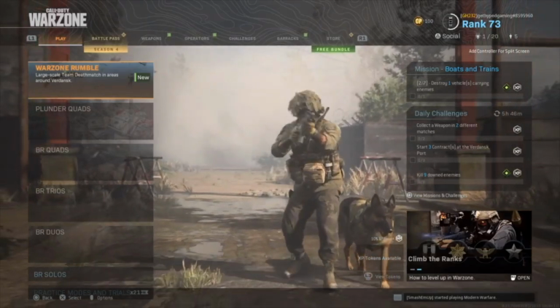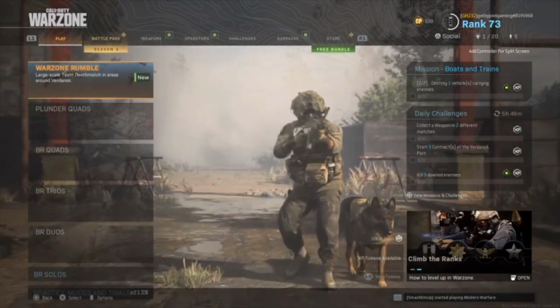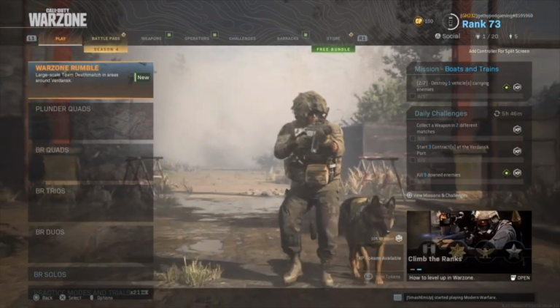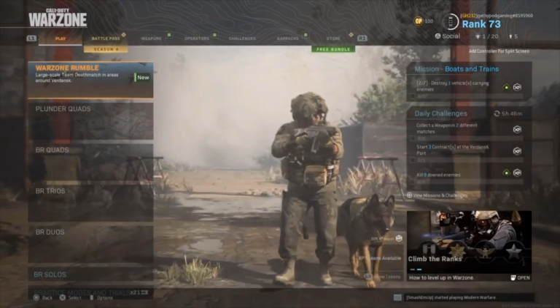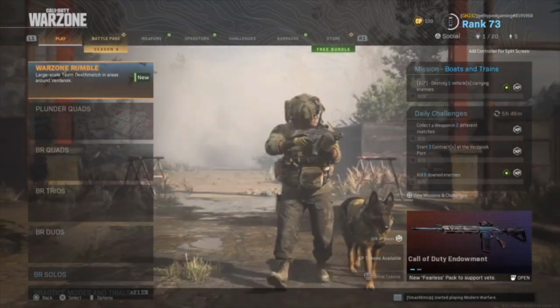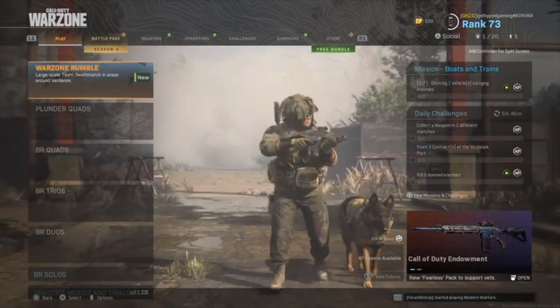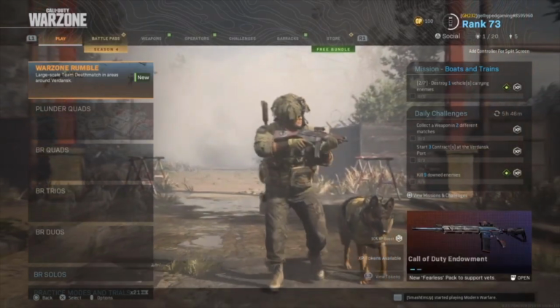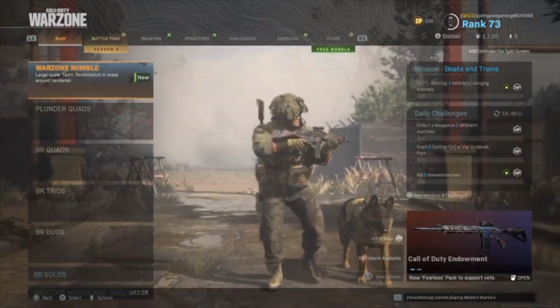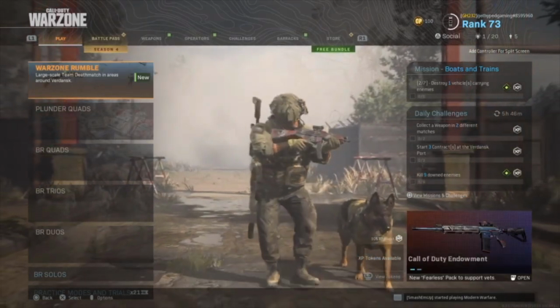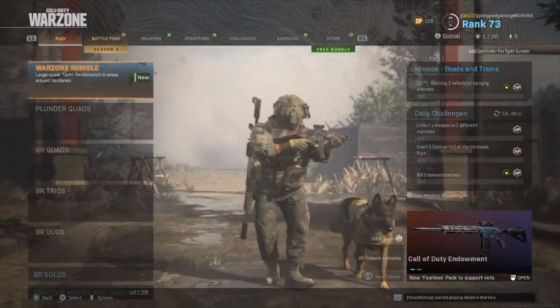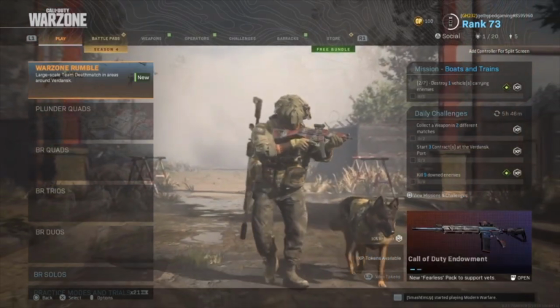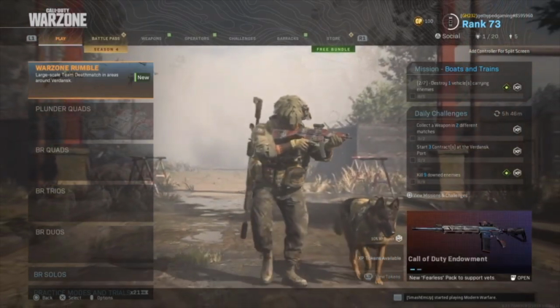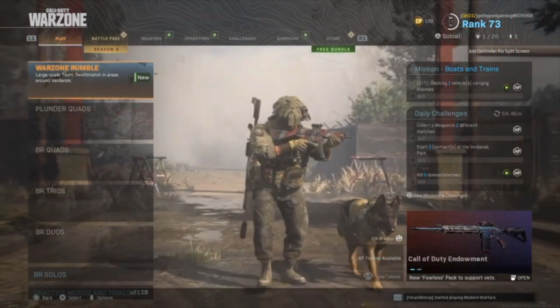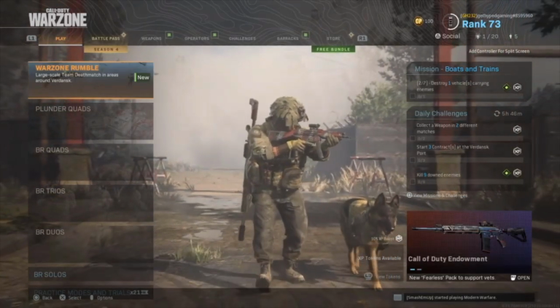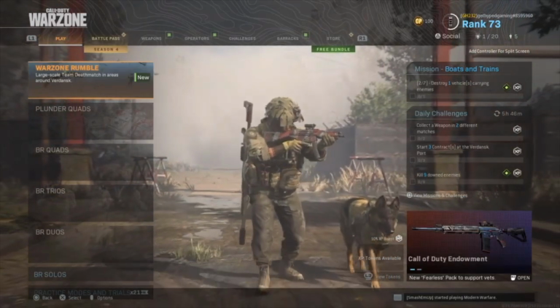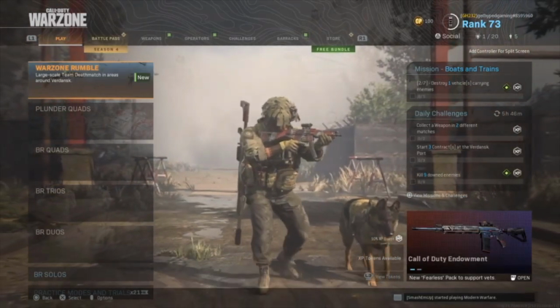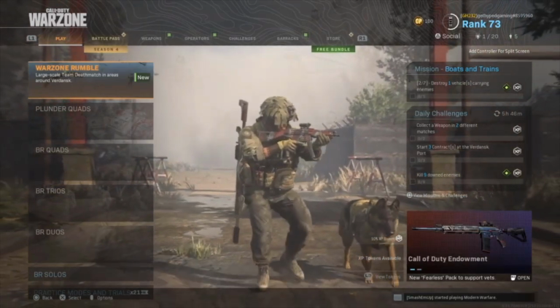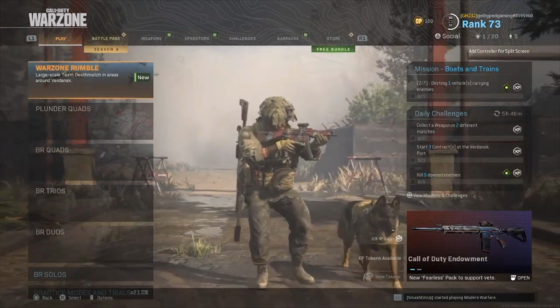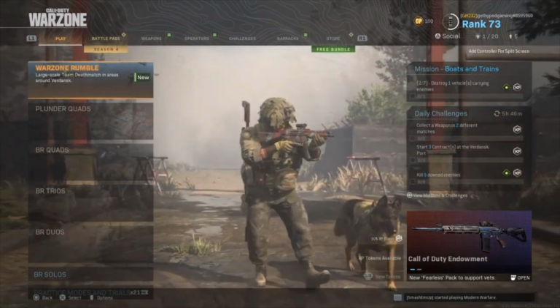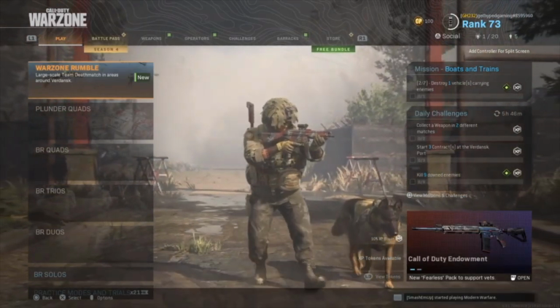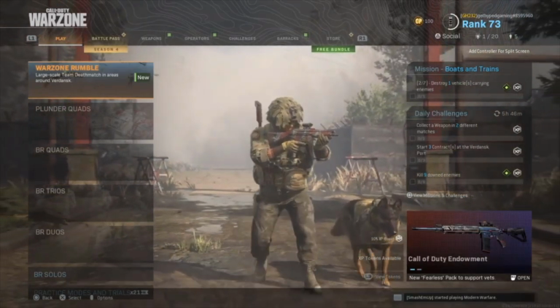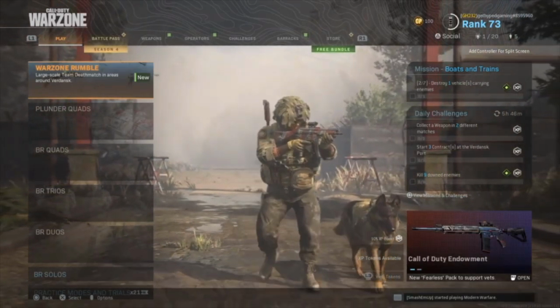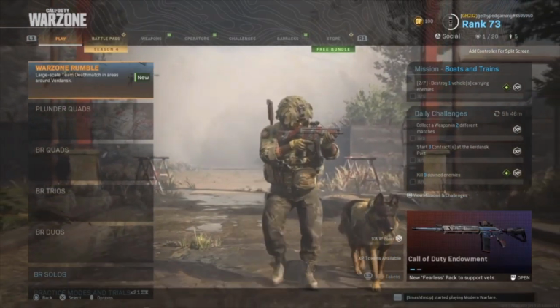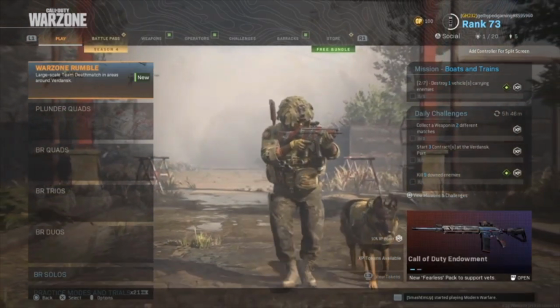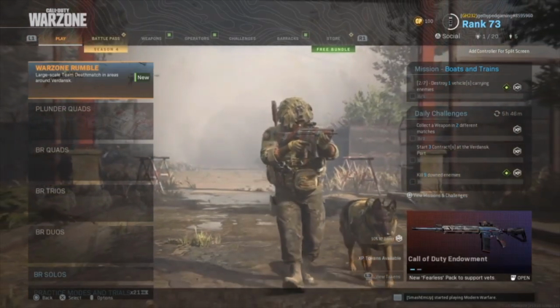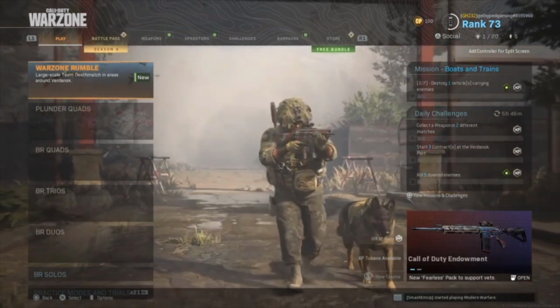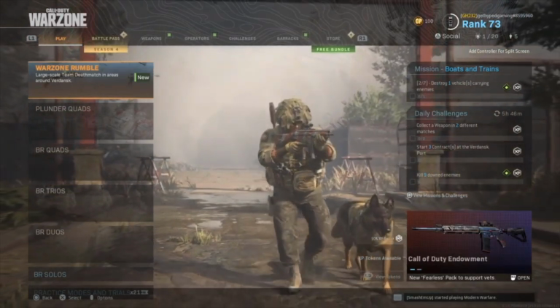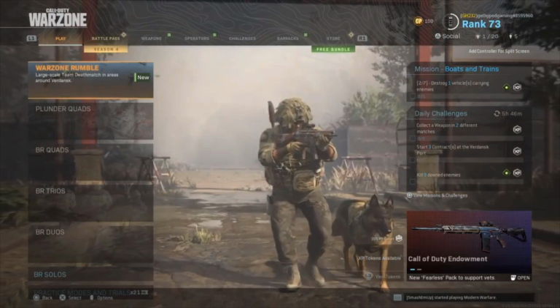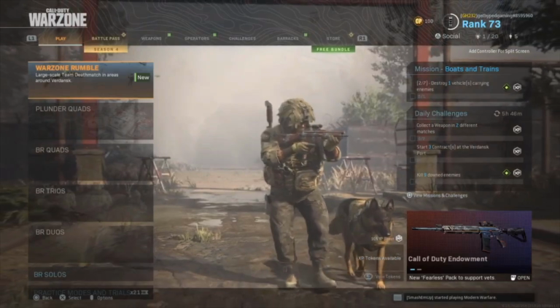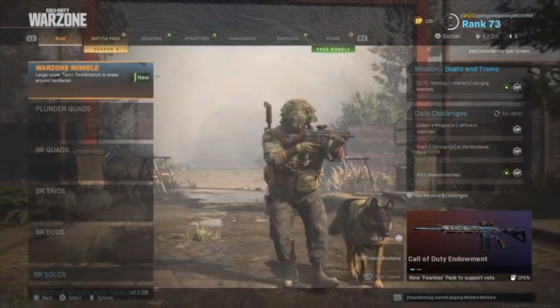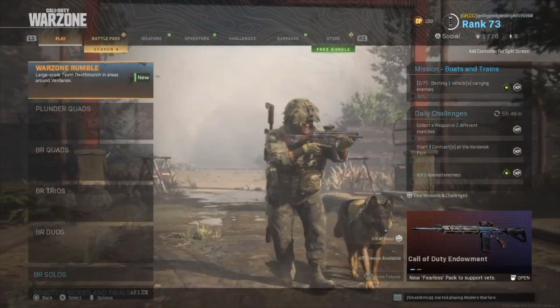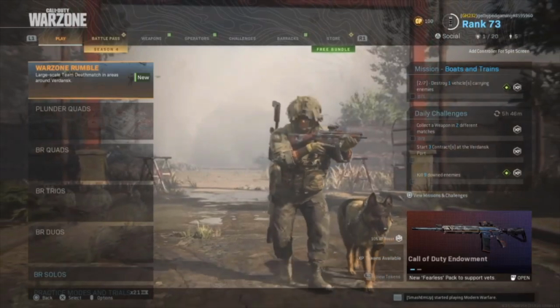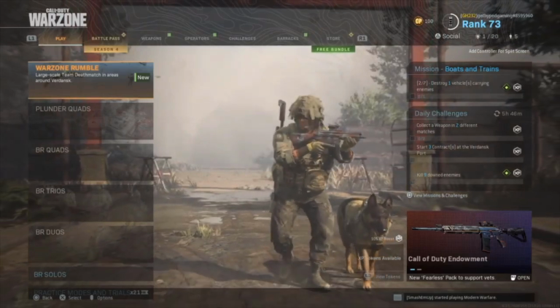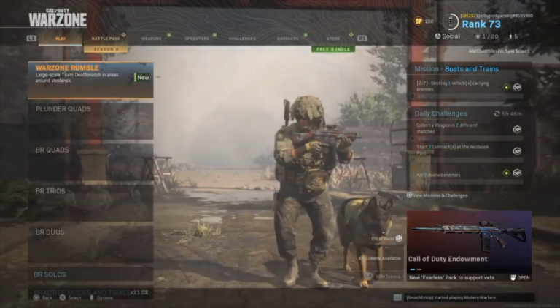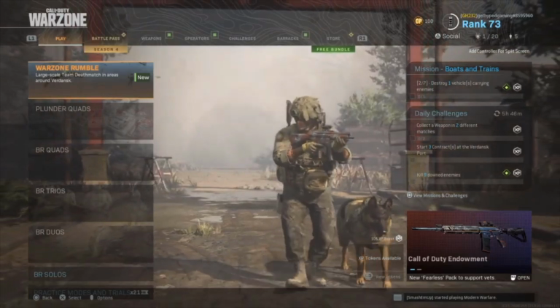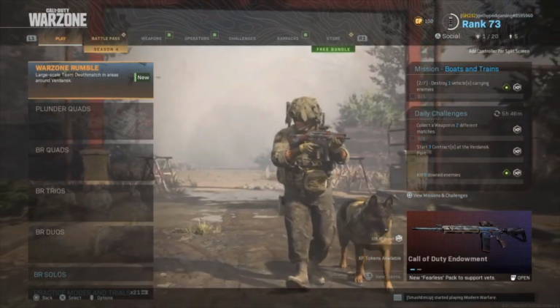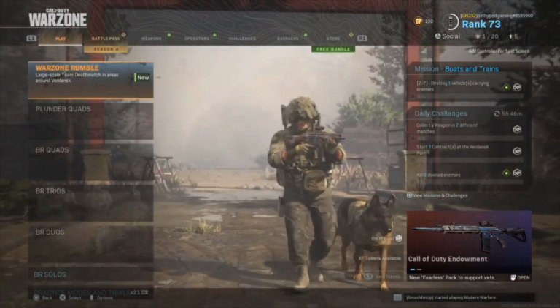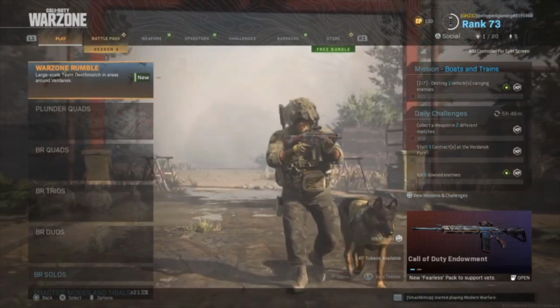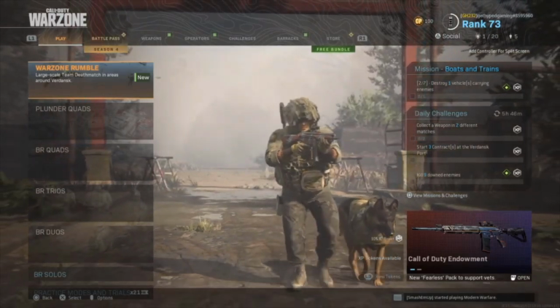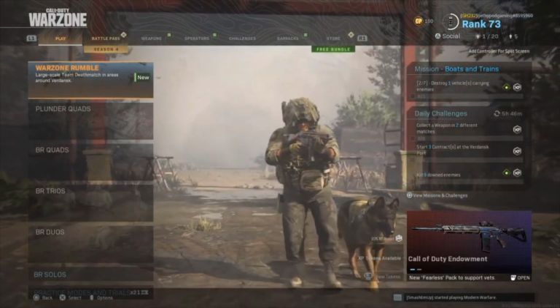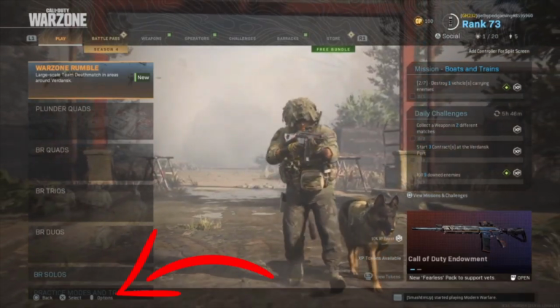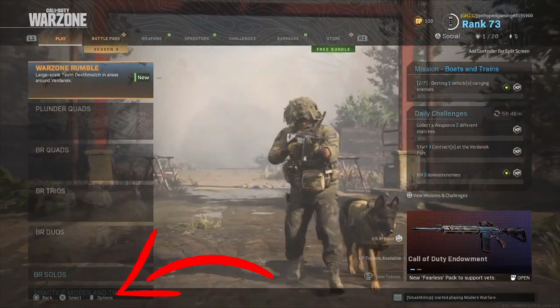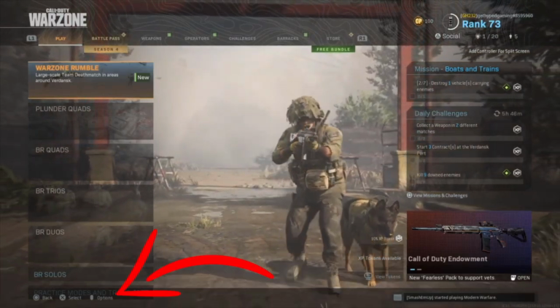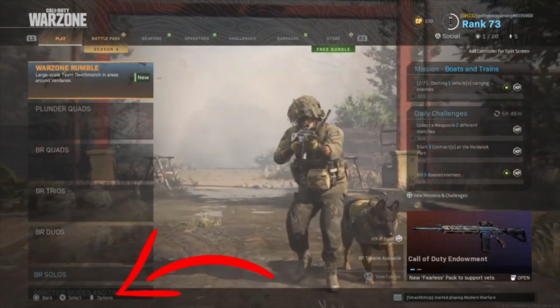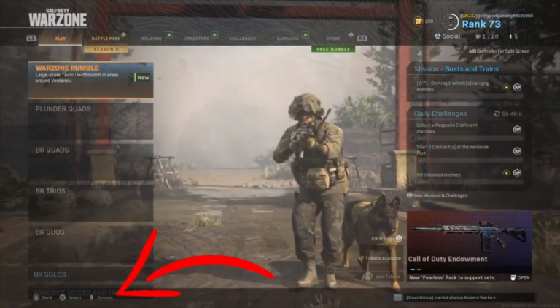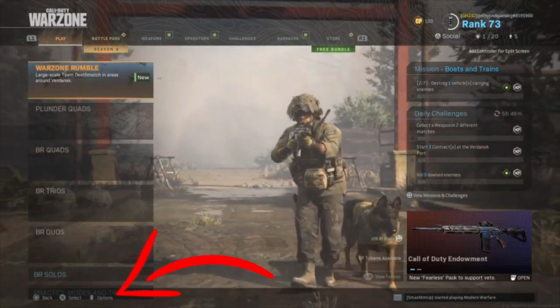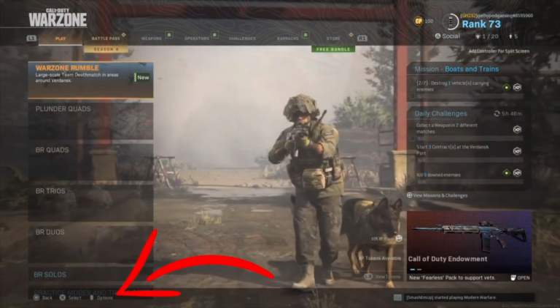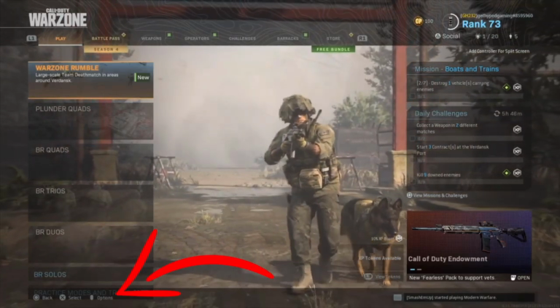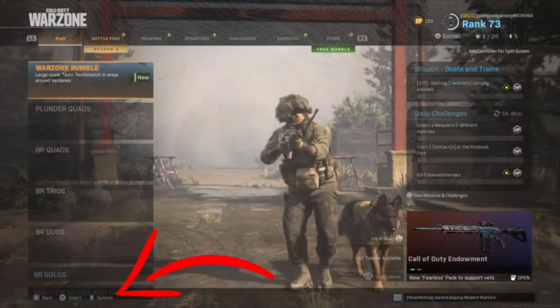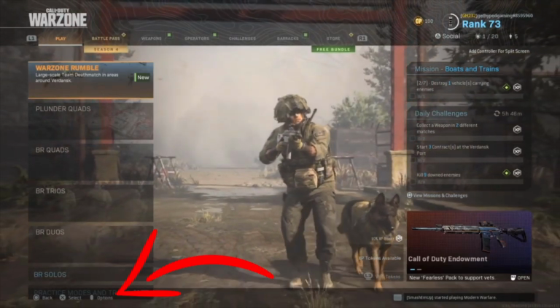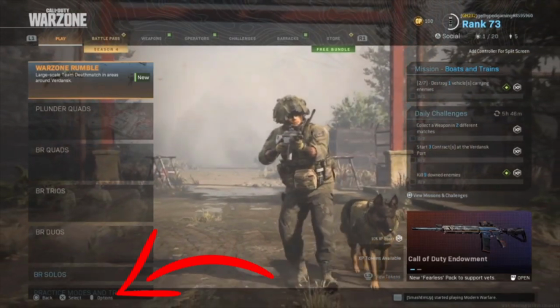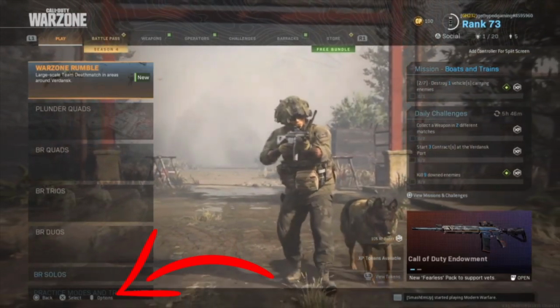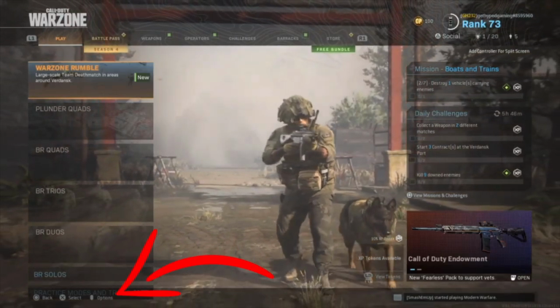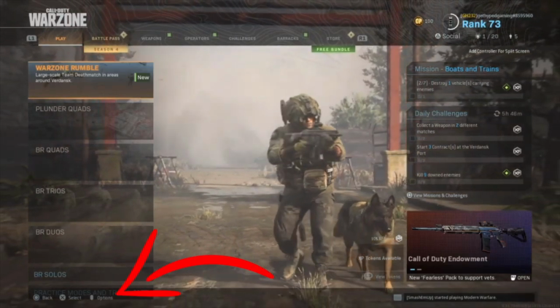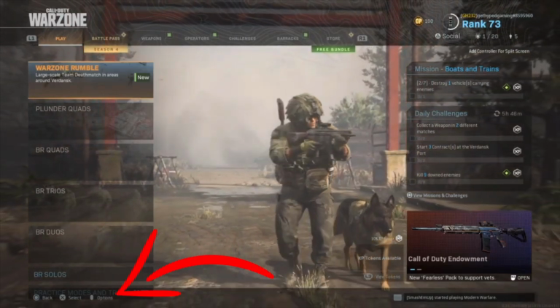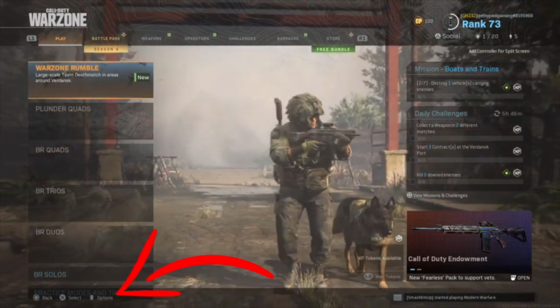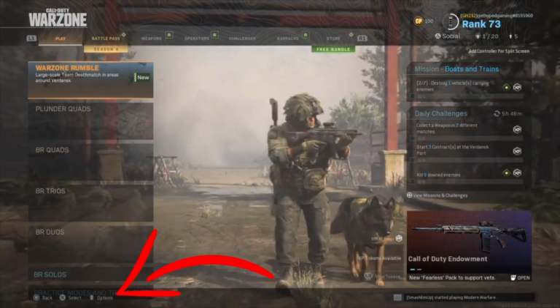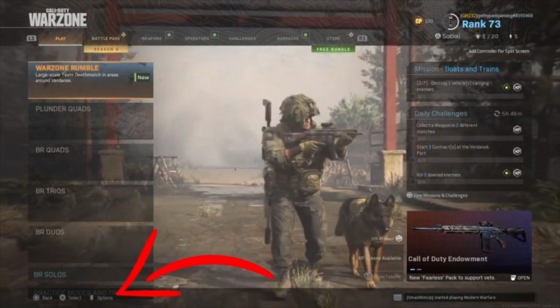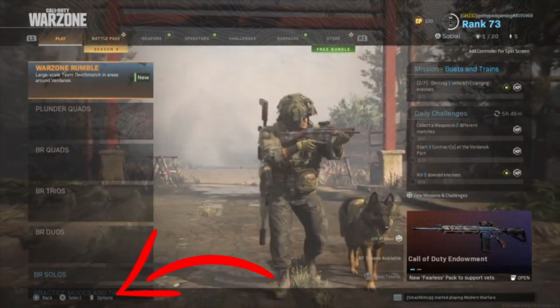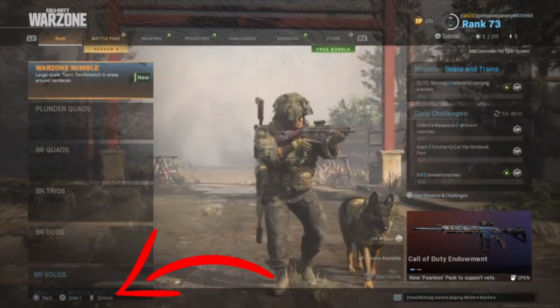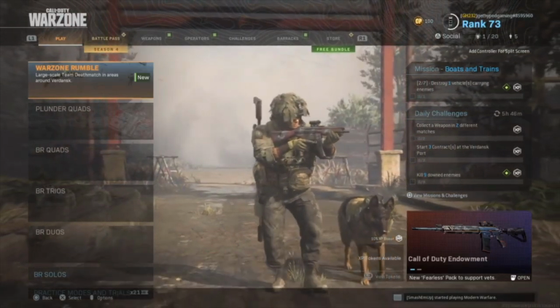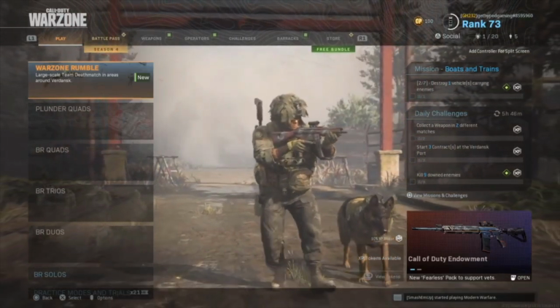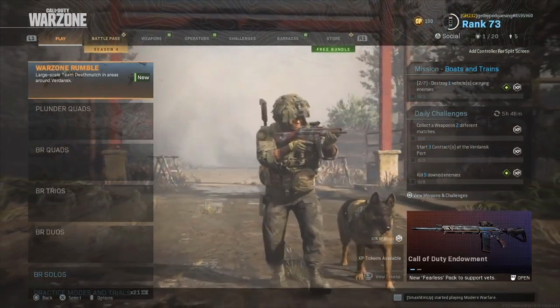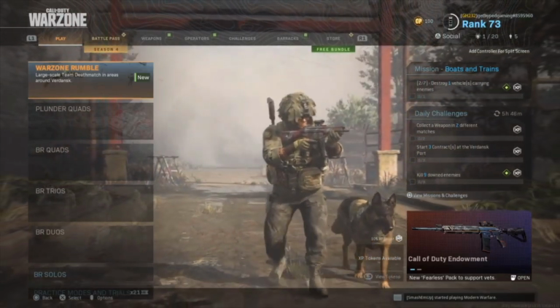First we need to dive into the options menu. We're on PS4, so we're going to hit the options button in the corner, and this will bring up the options menu.